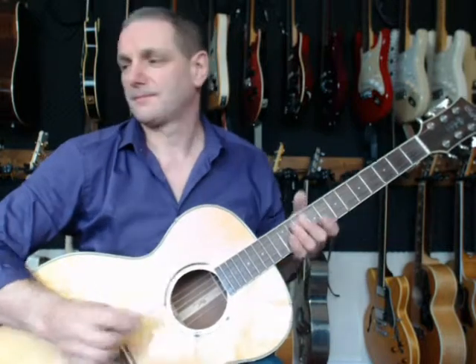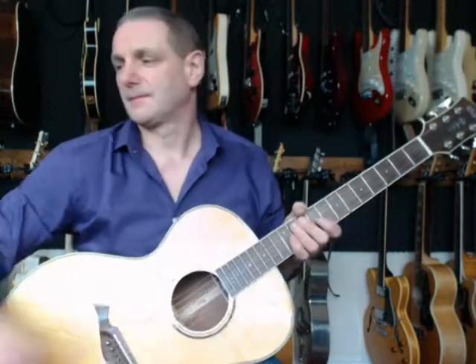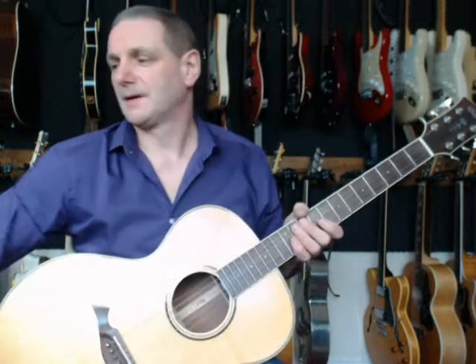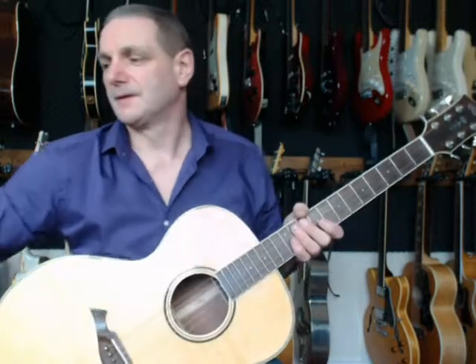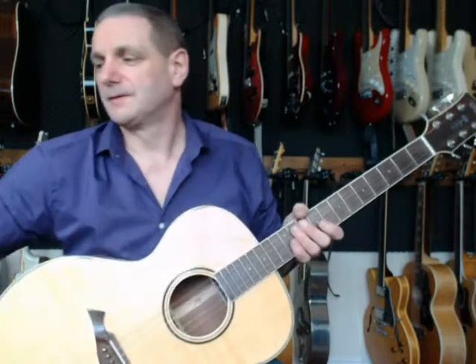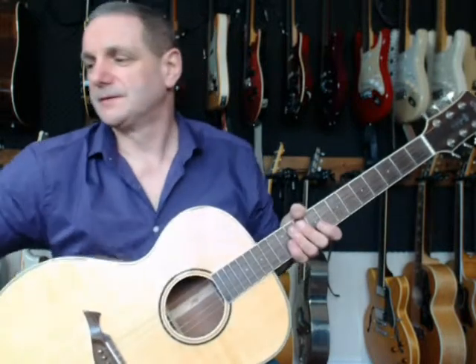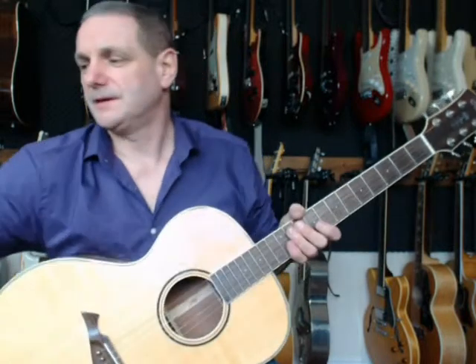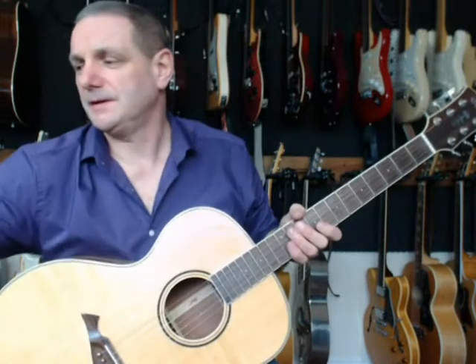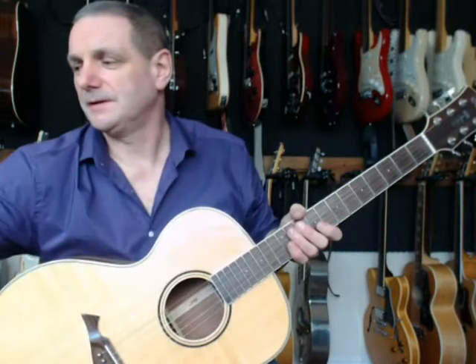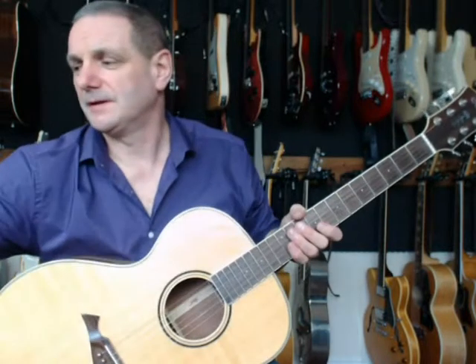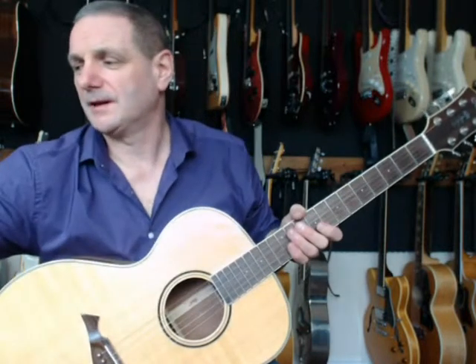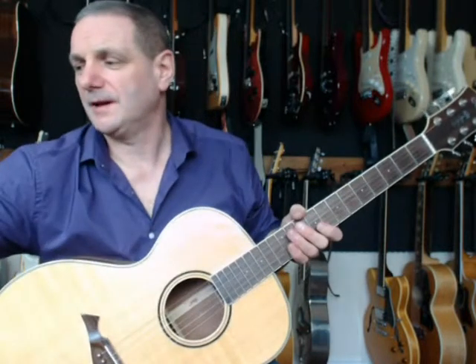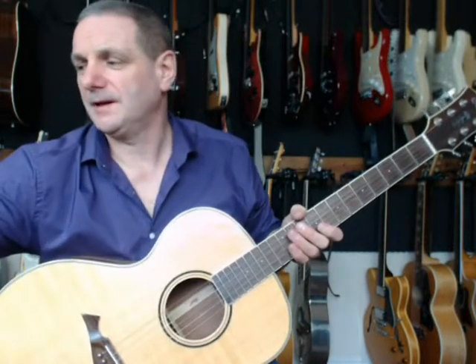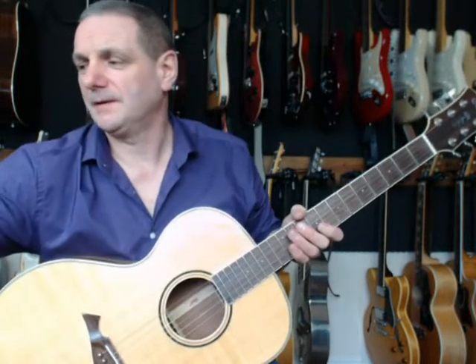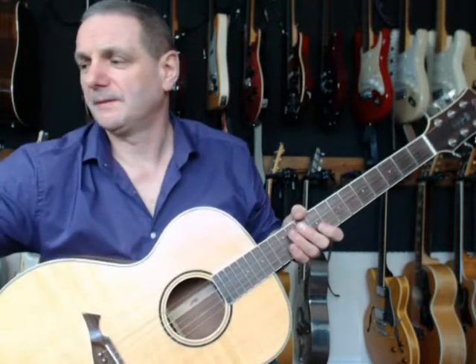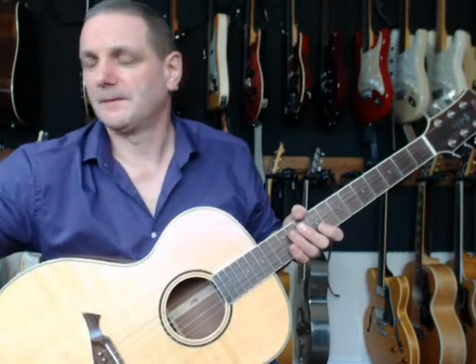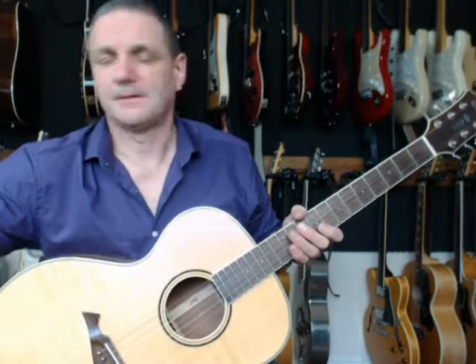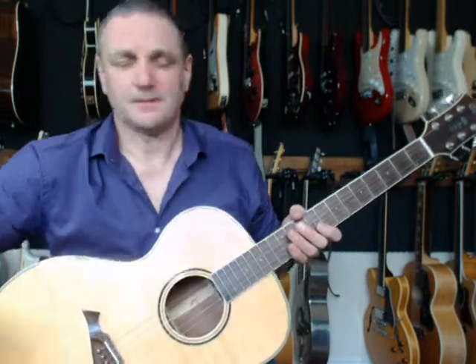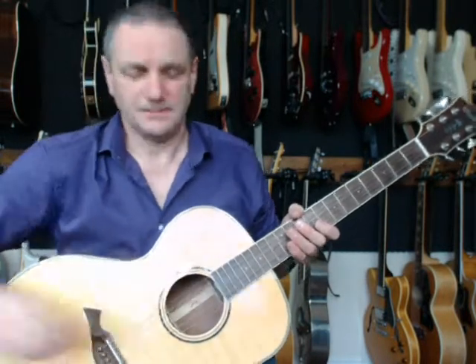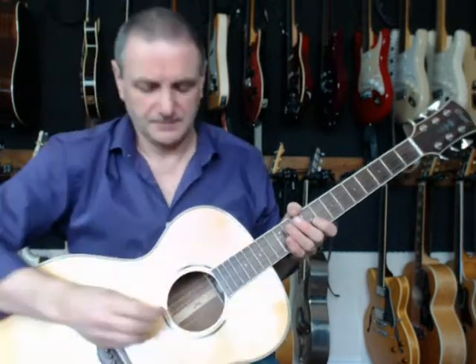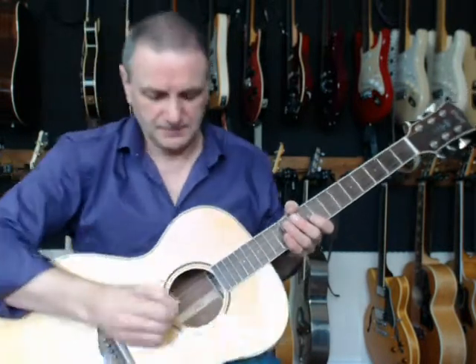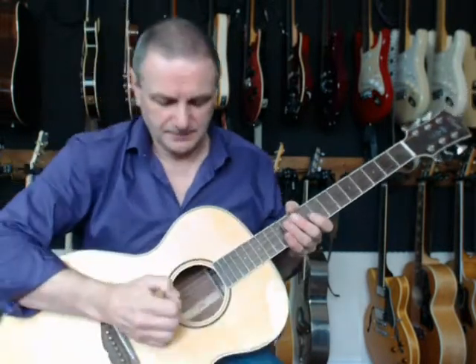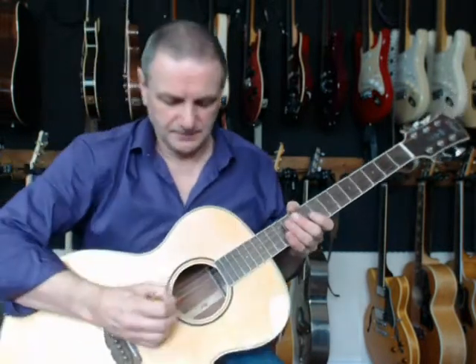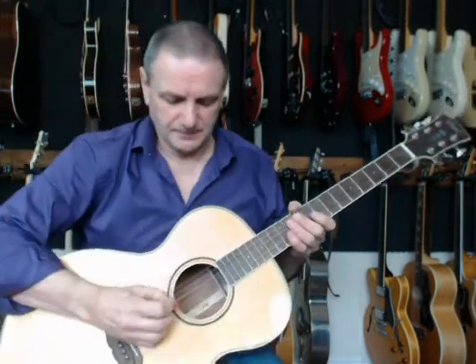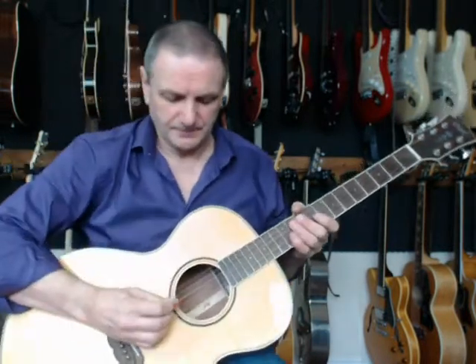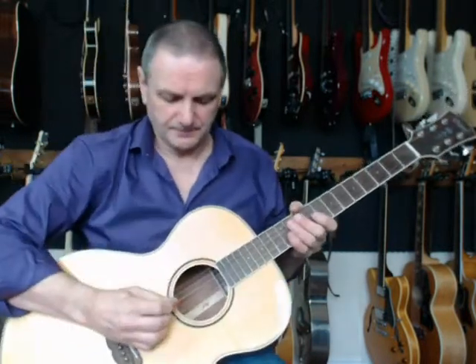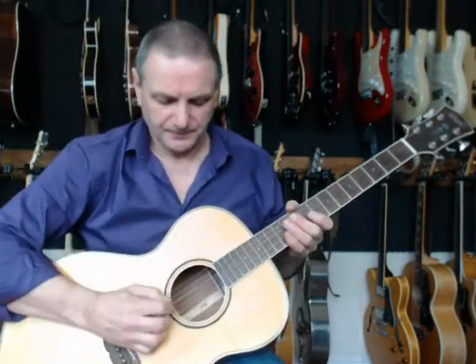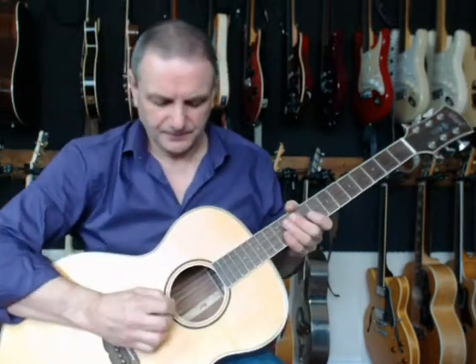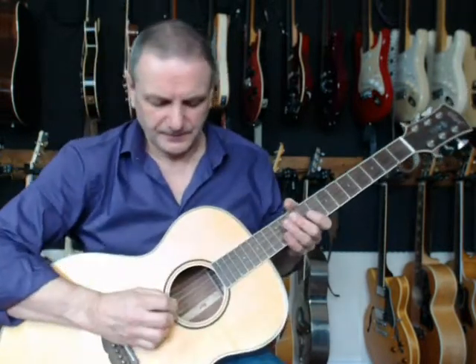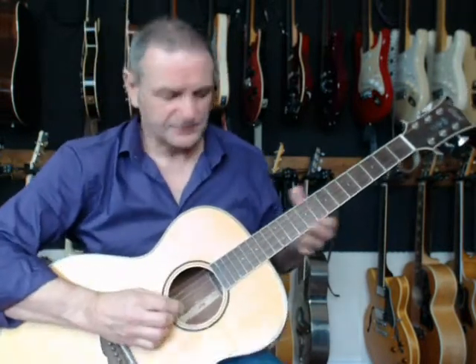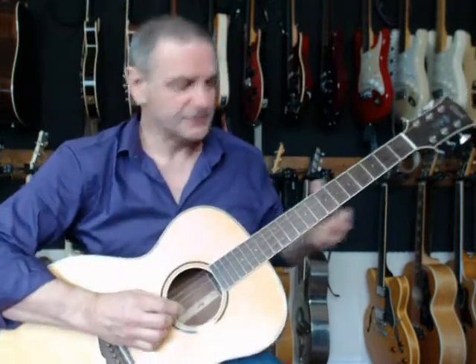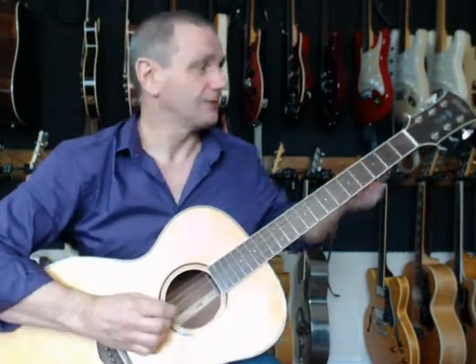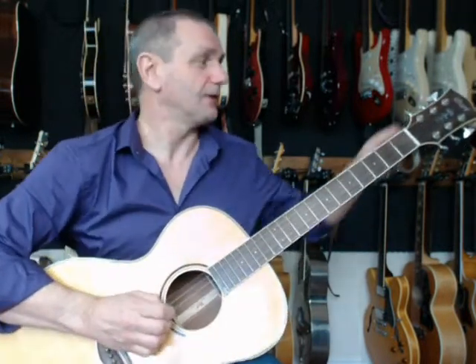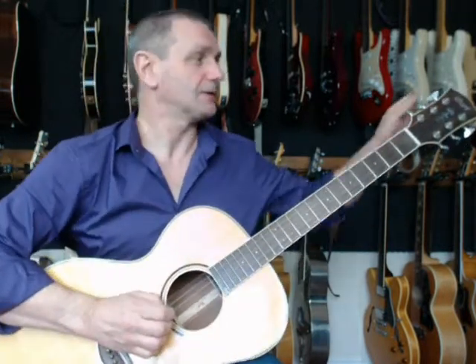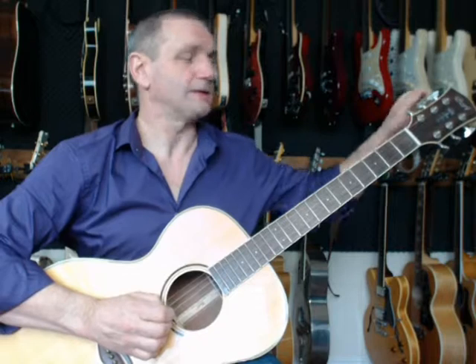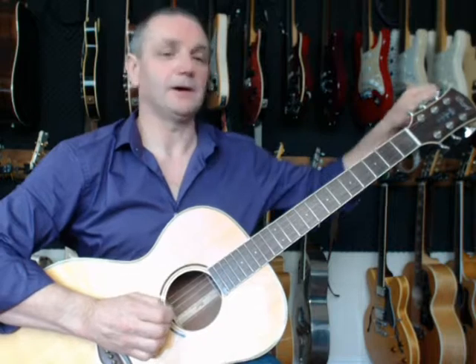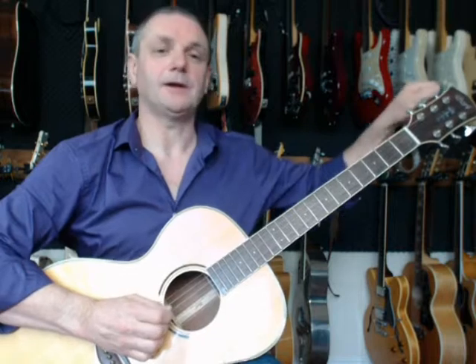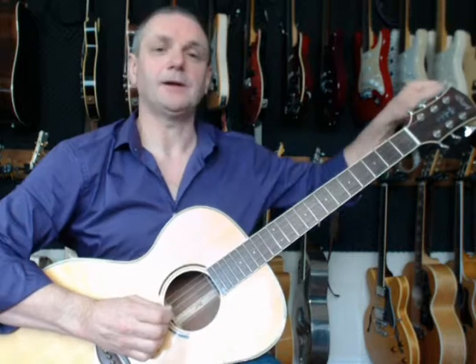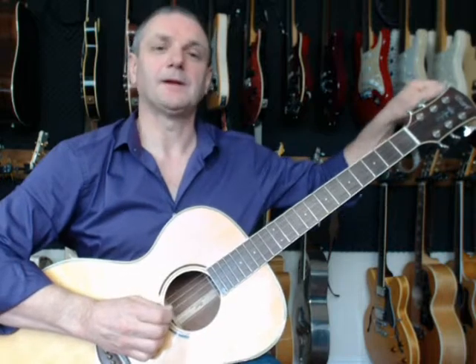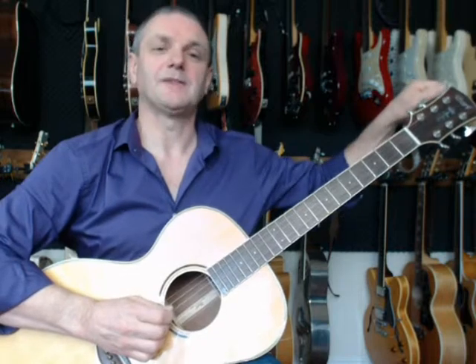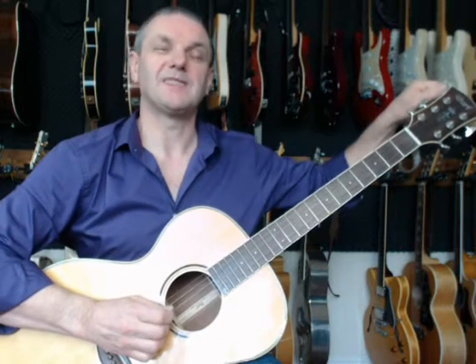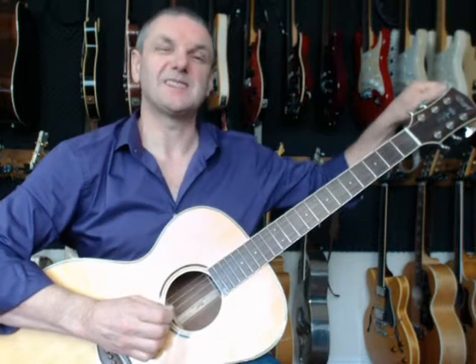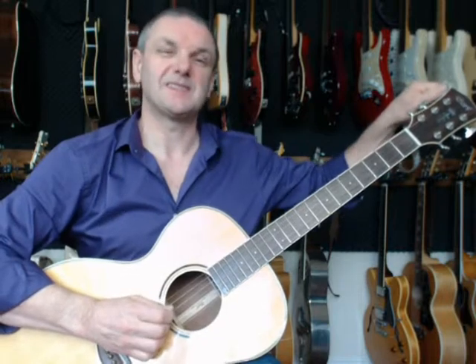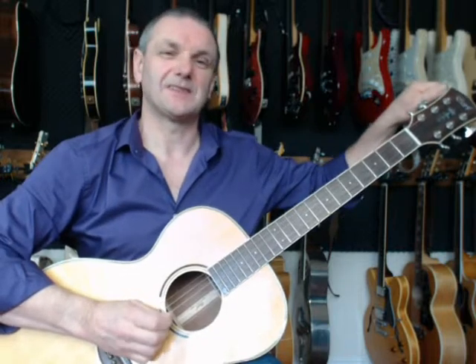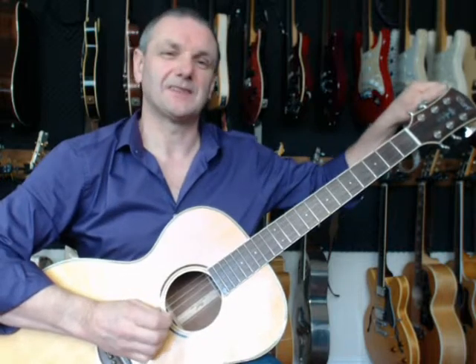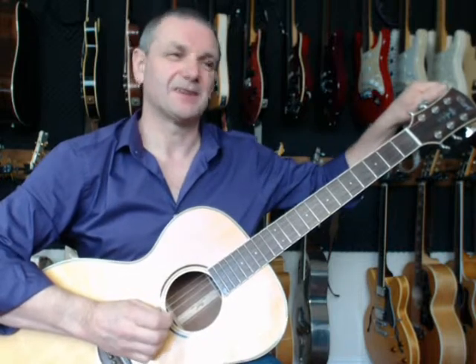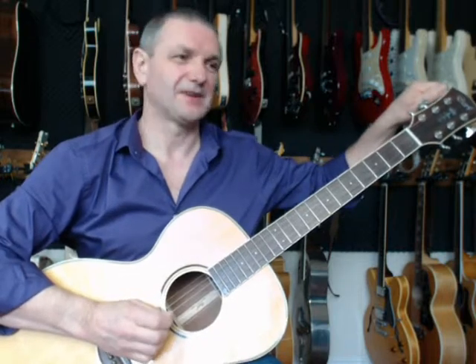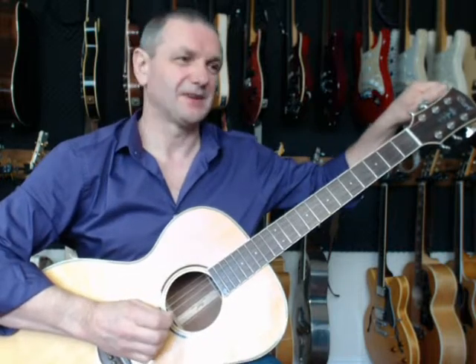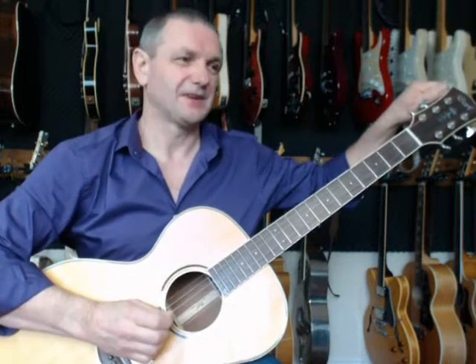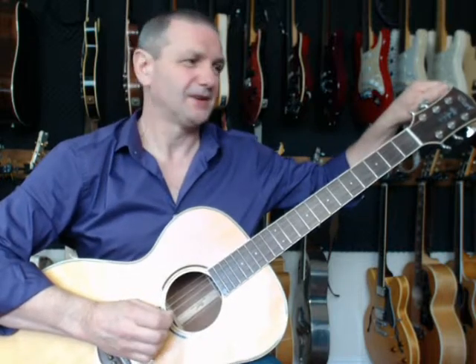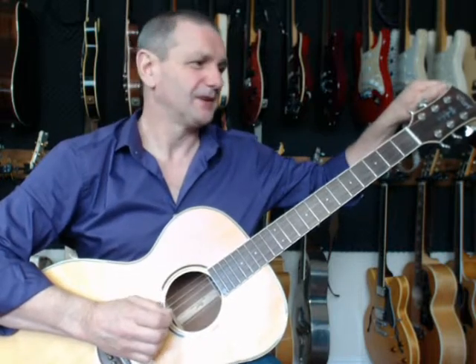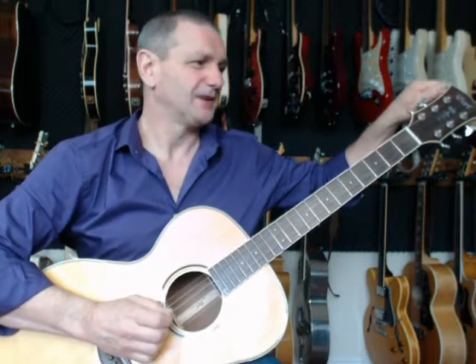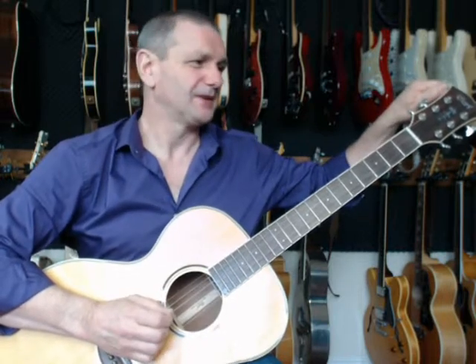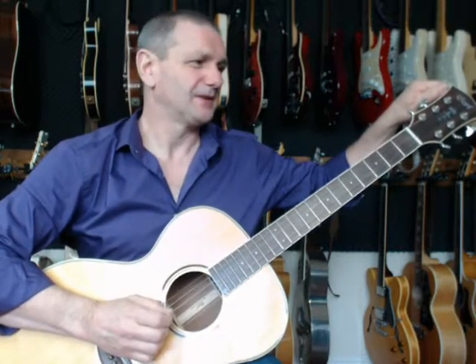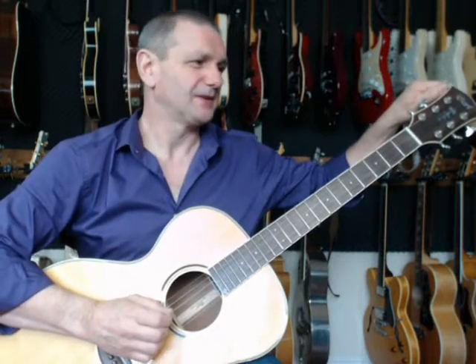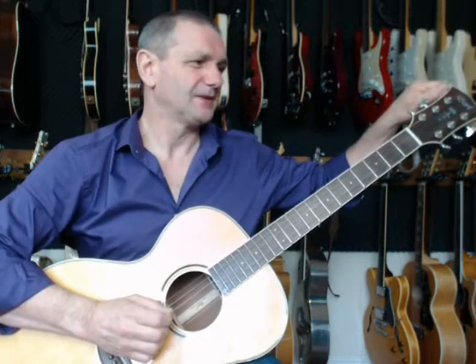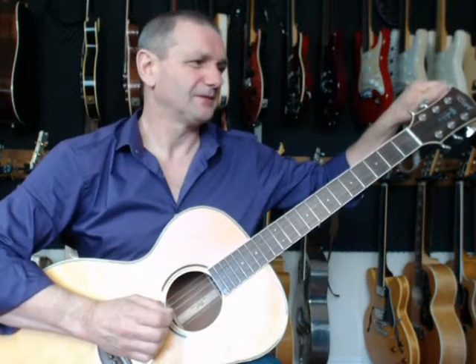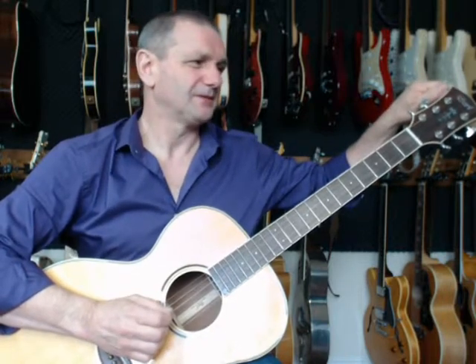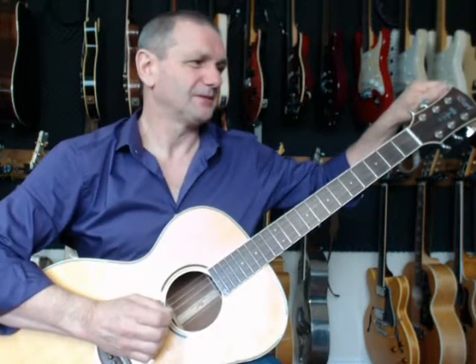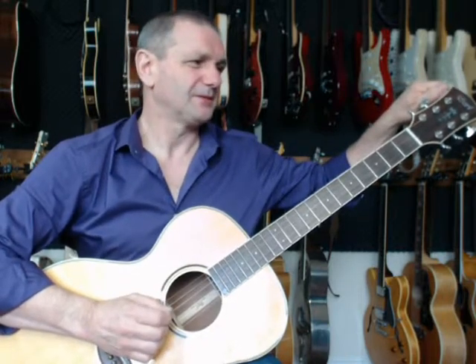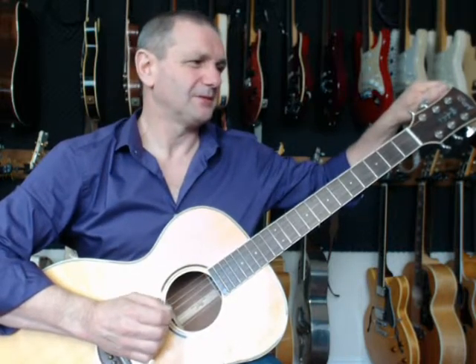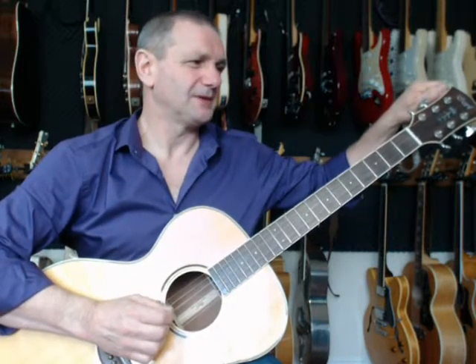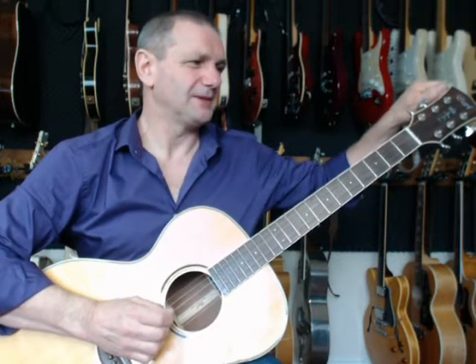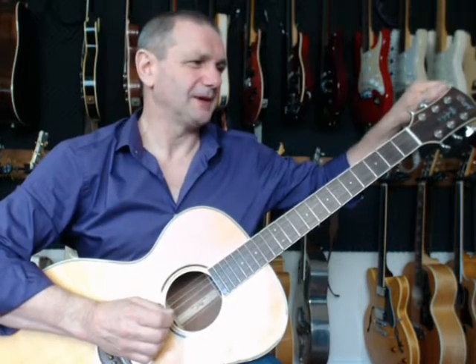The D string is again tuned an octave high. This is quite demanding on the strings.